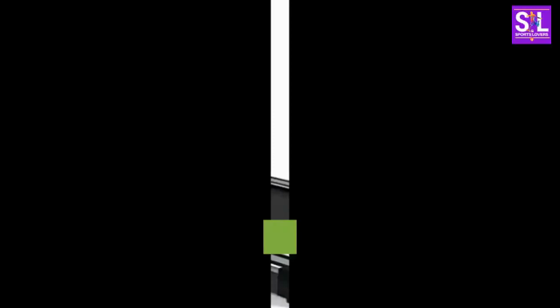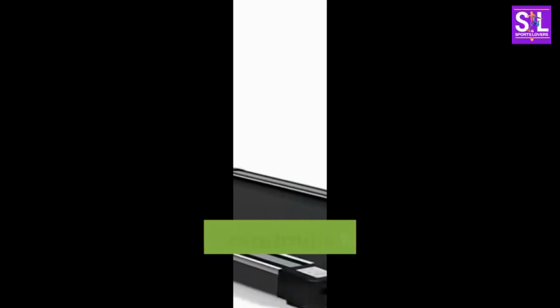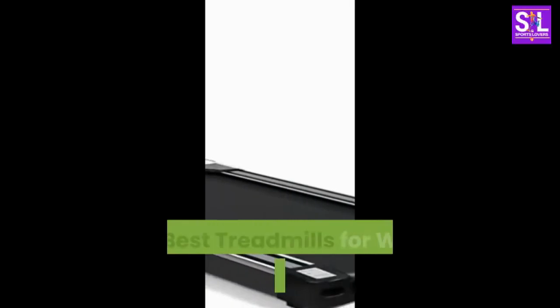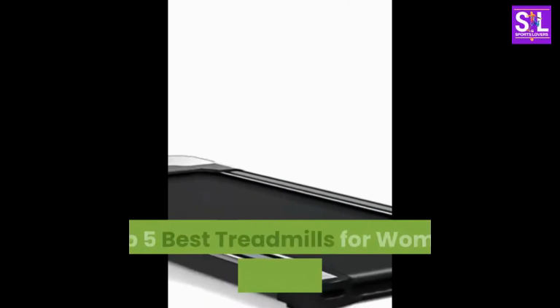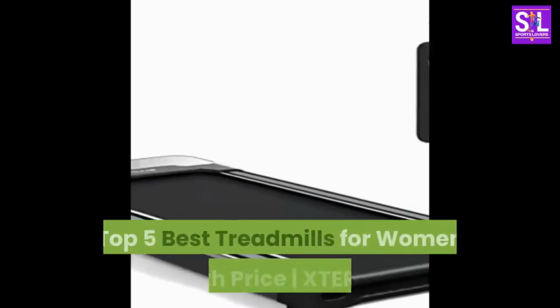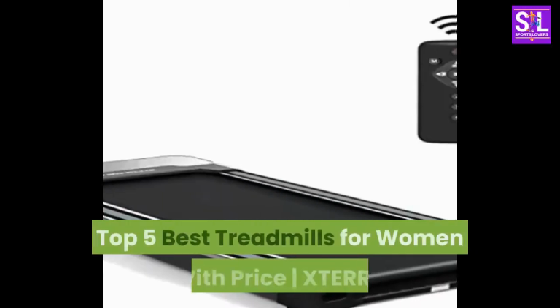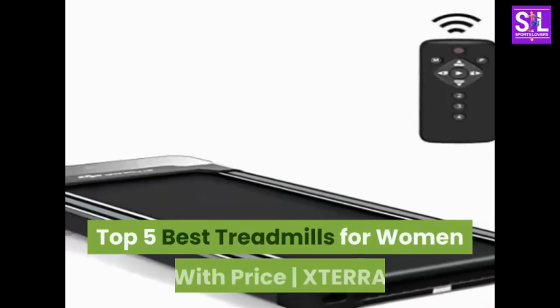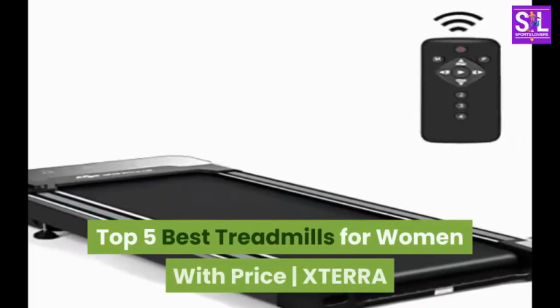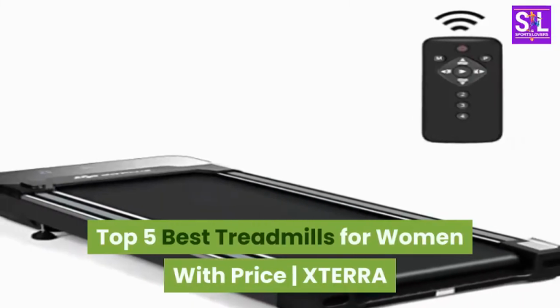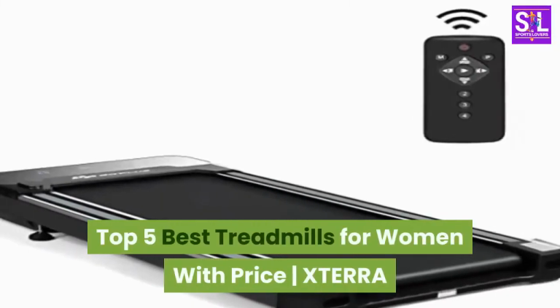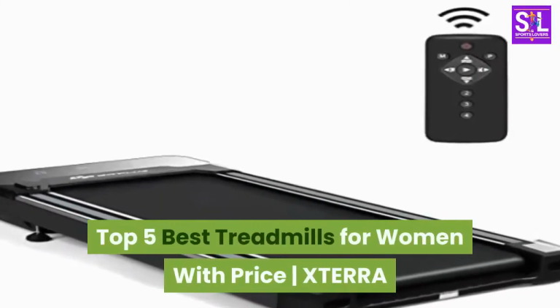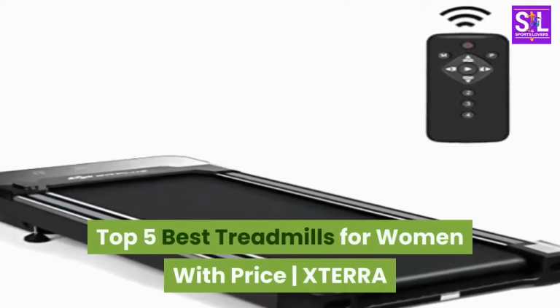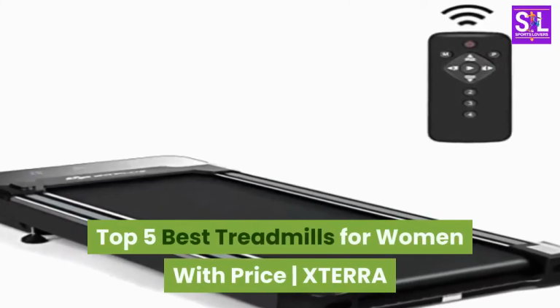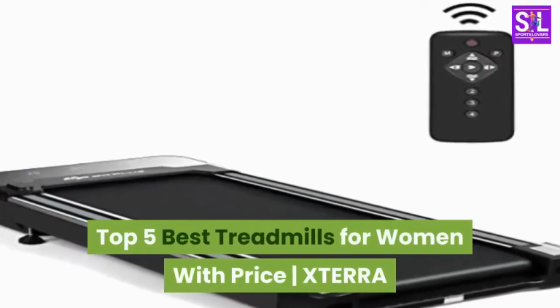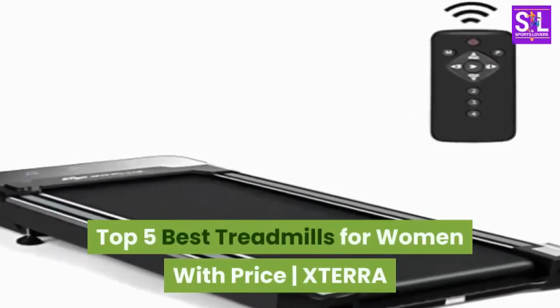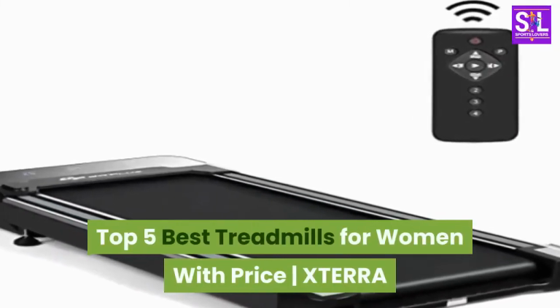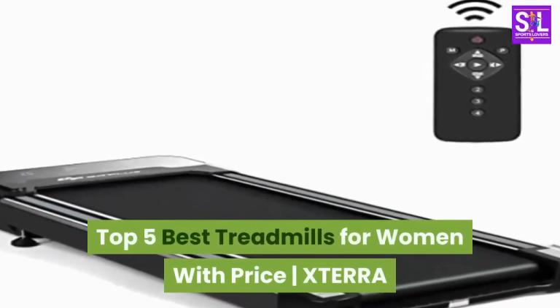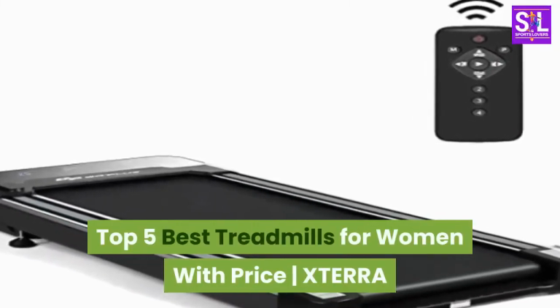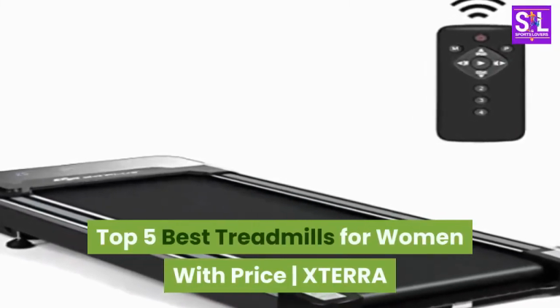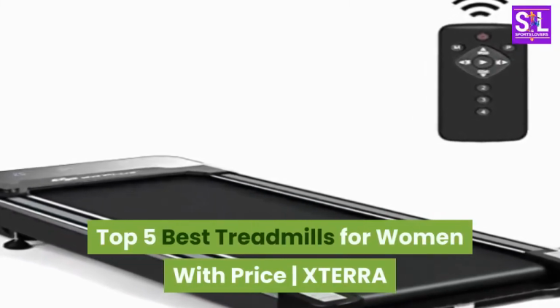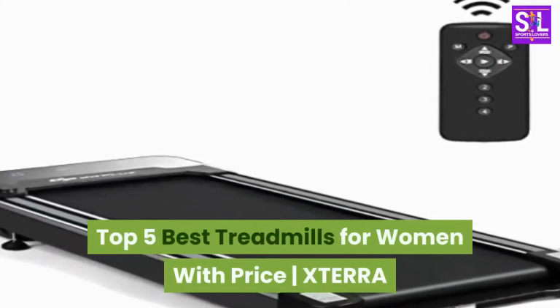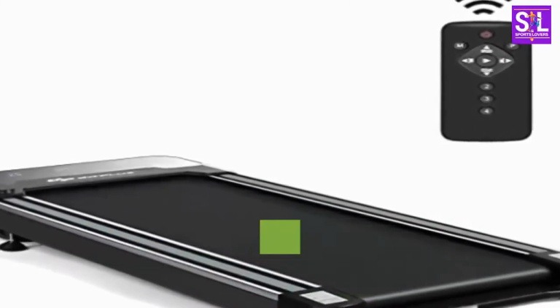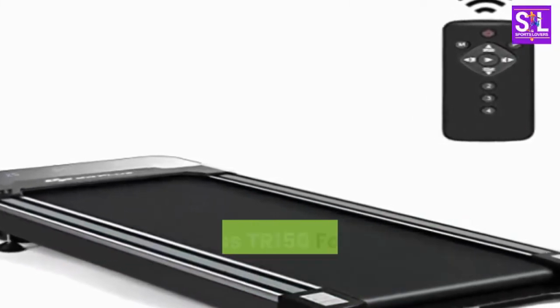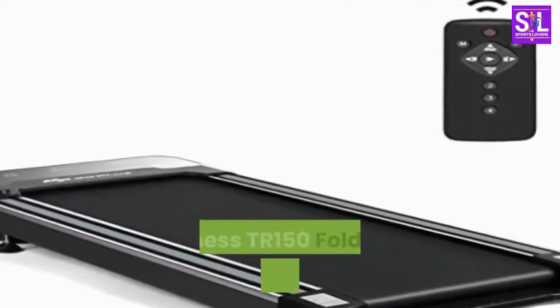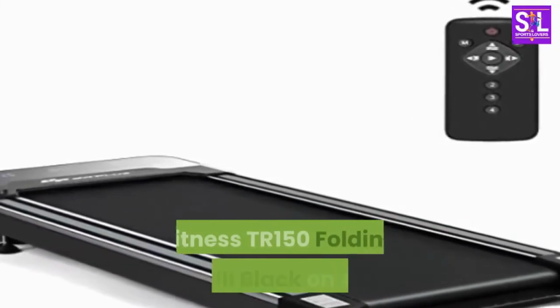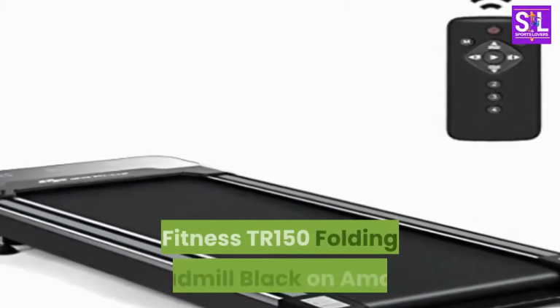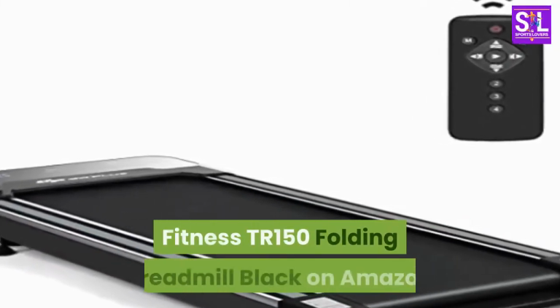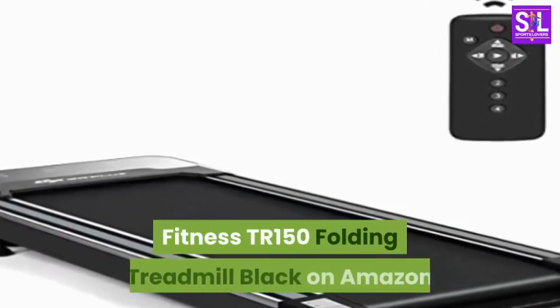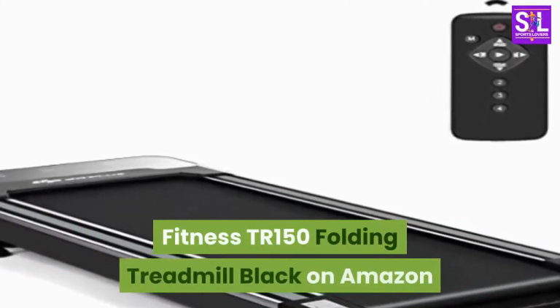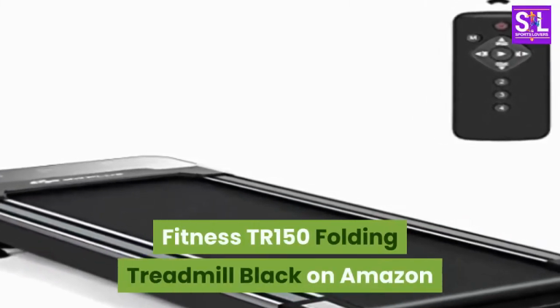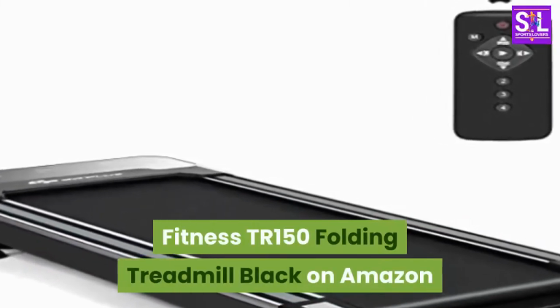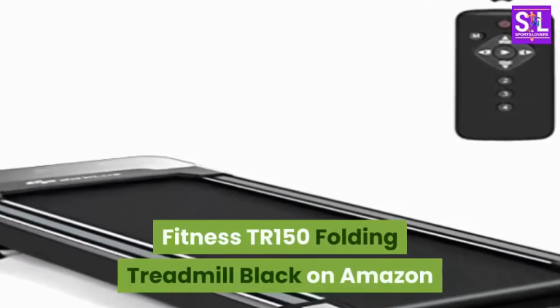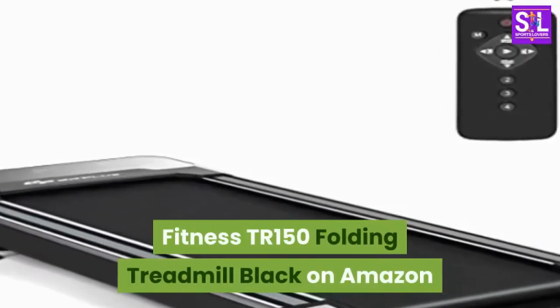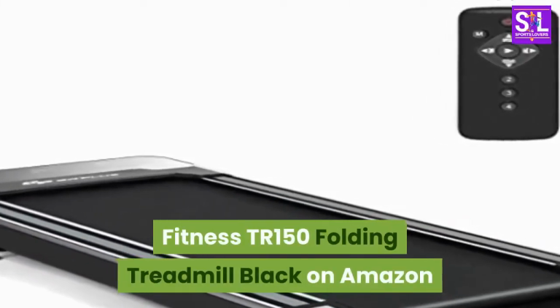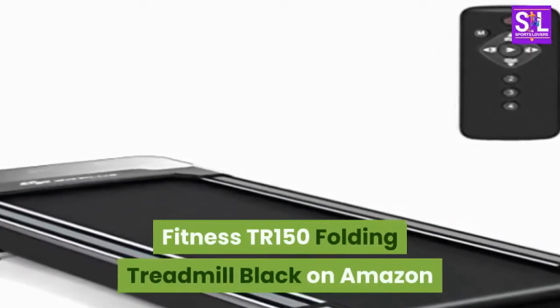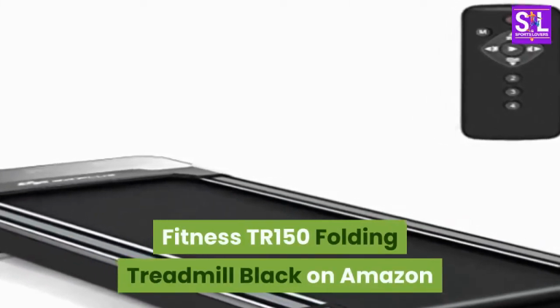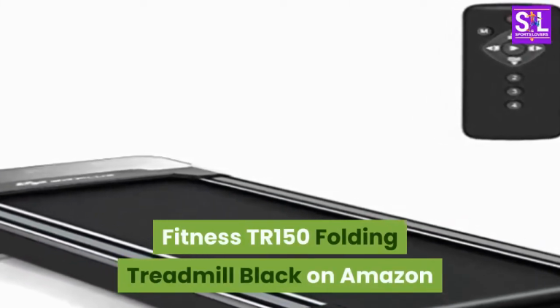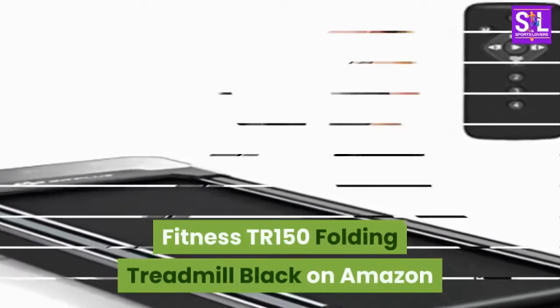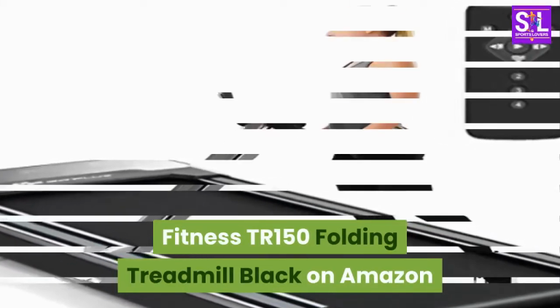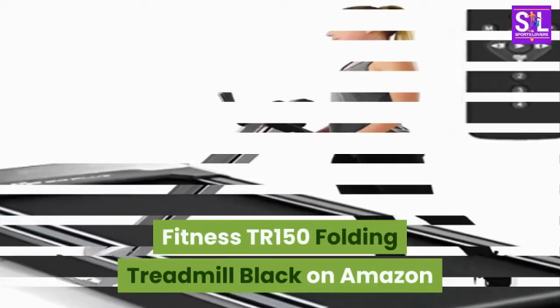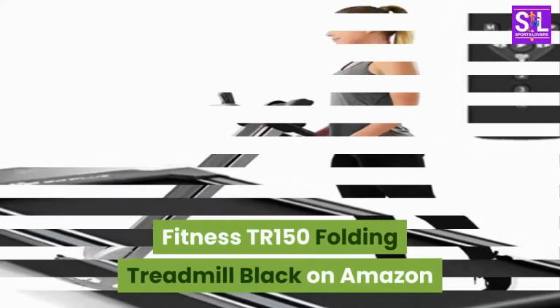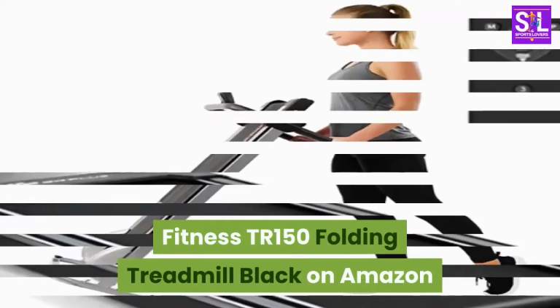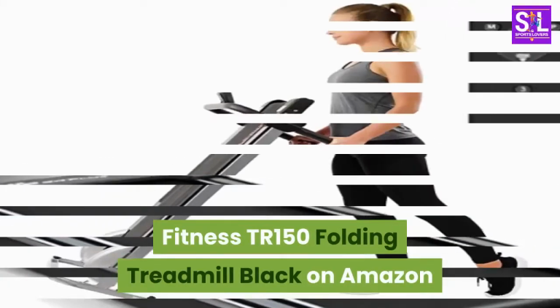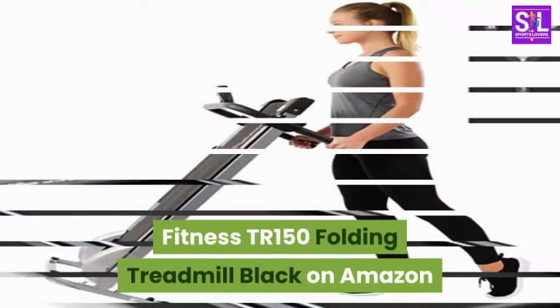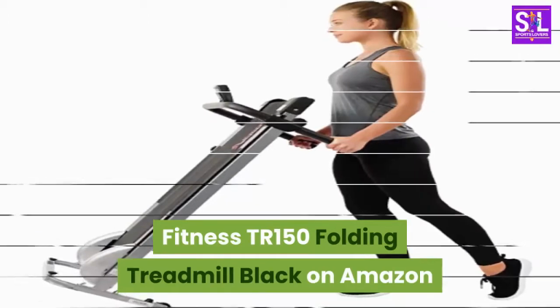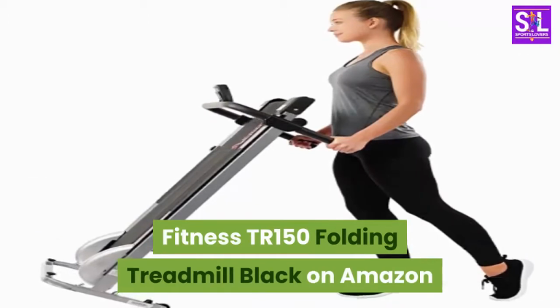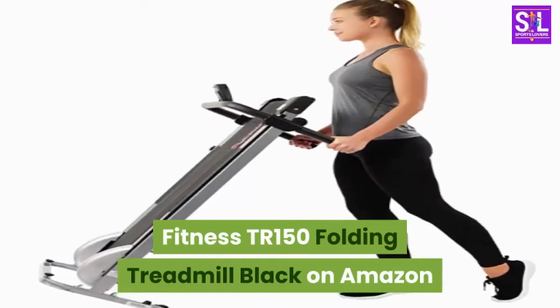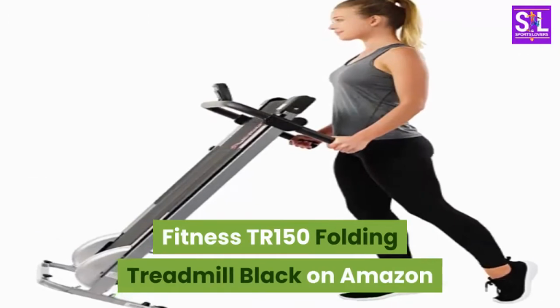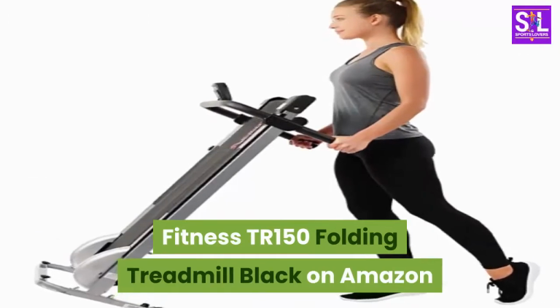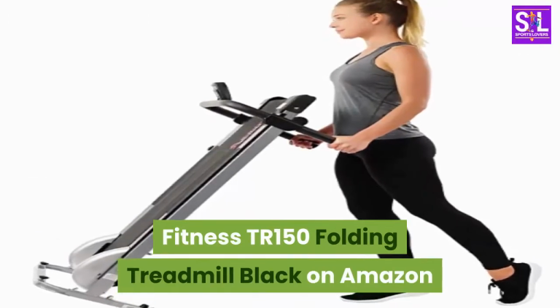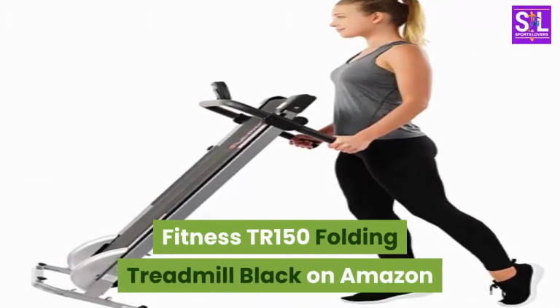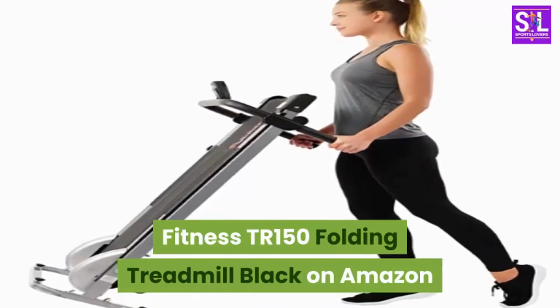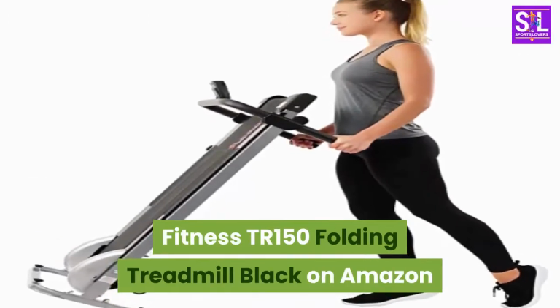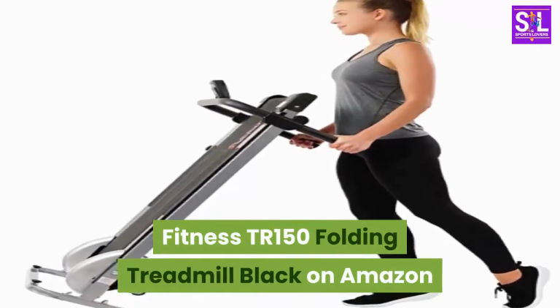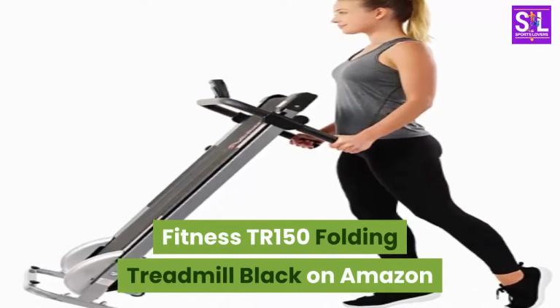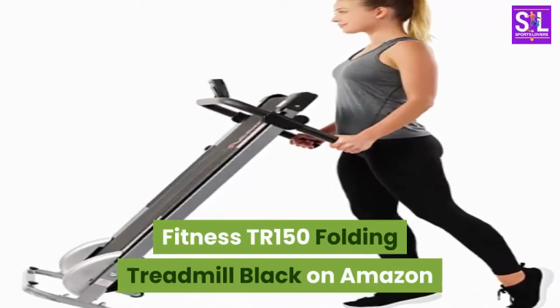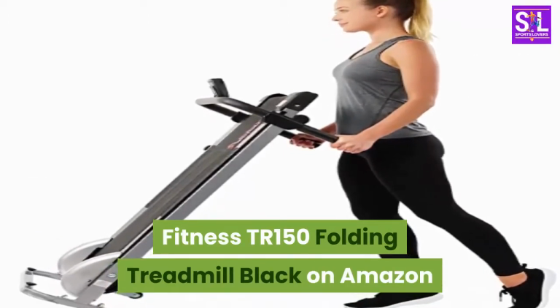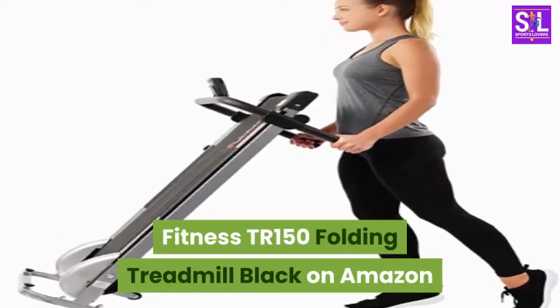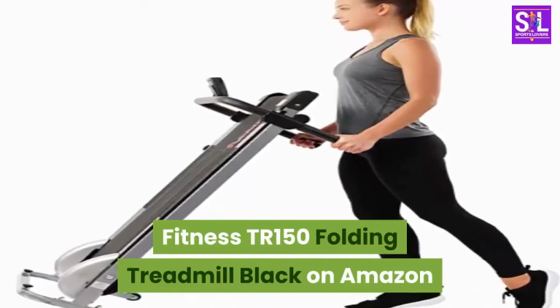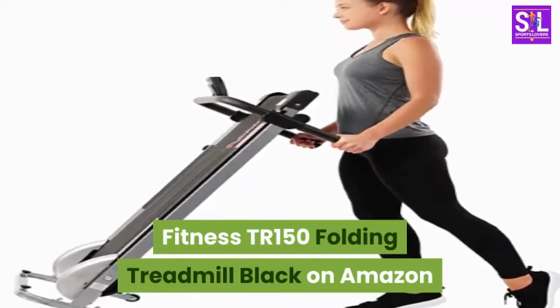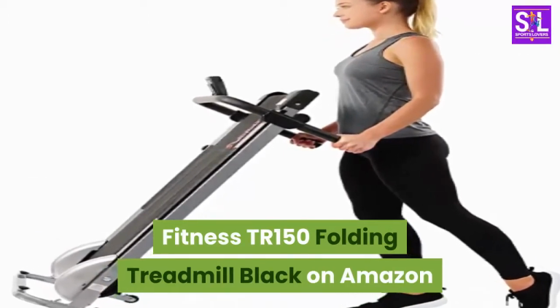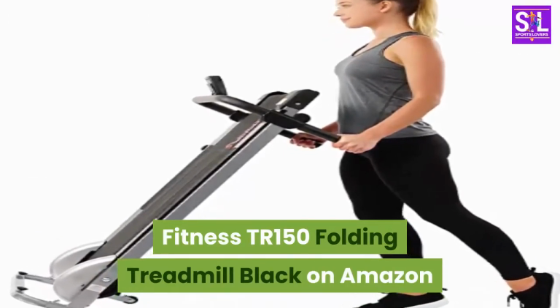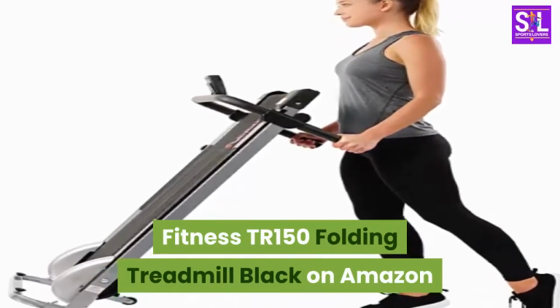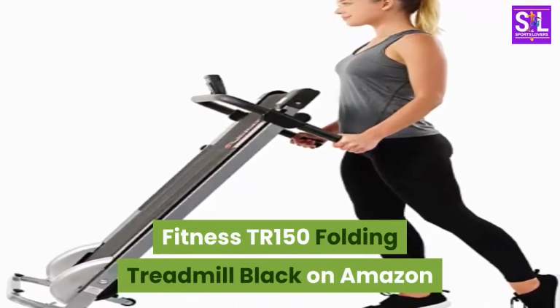Top 5 Best Treadmills For Women With Price. XTERRA Fitness TR150 Folding Treadmill Black on Amazon.